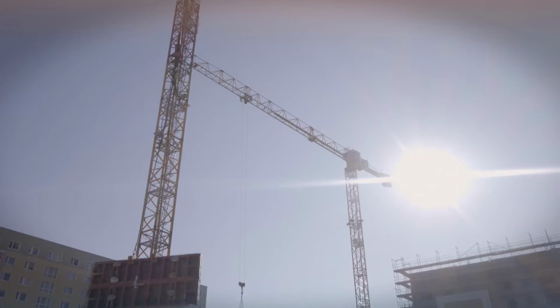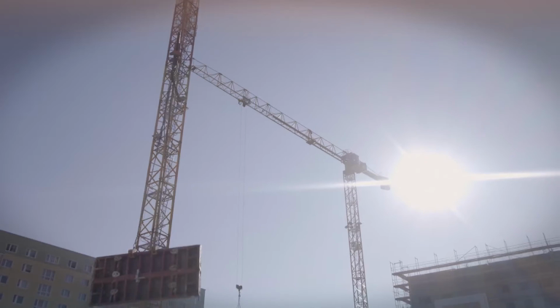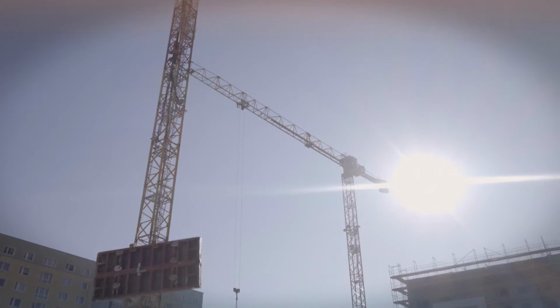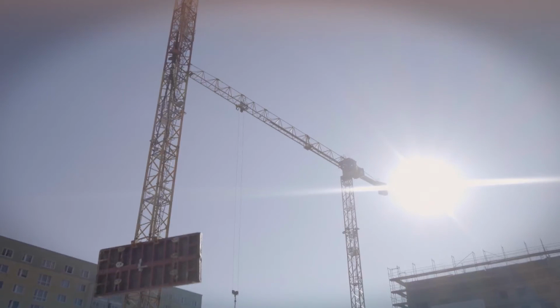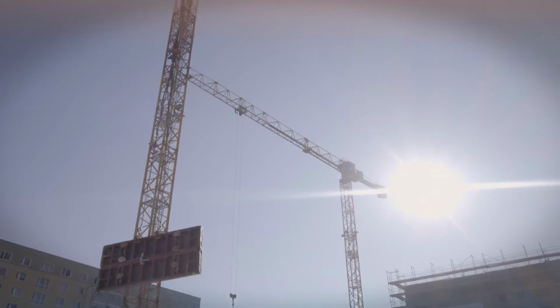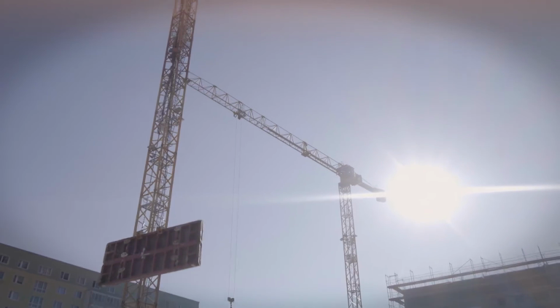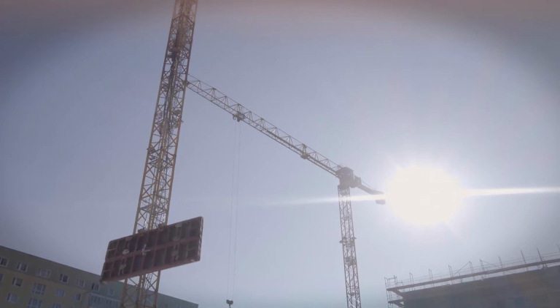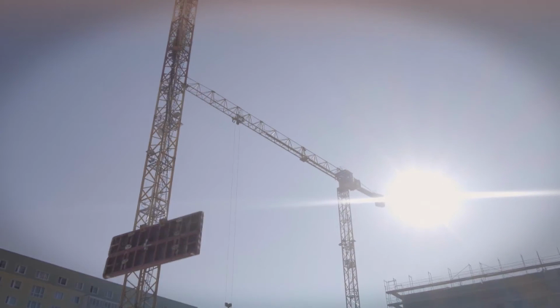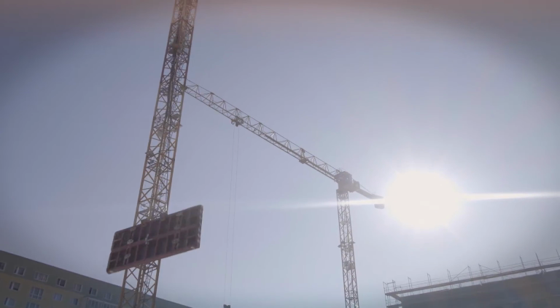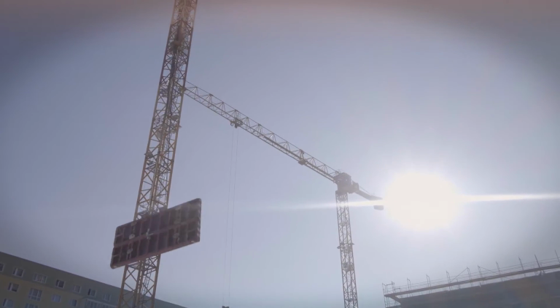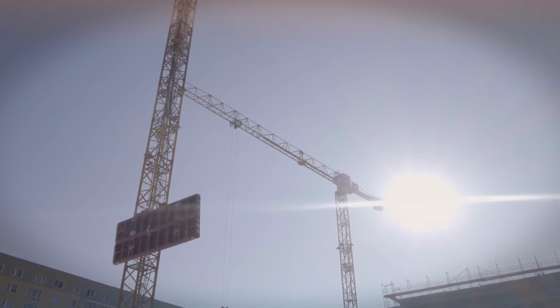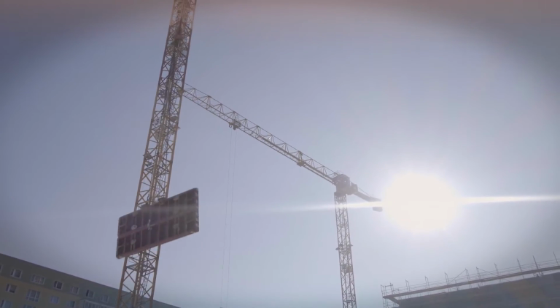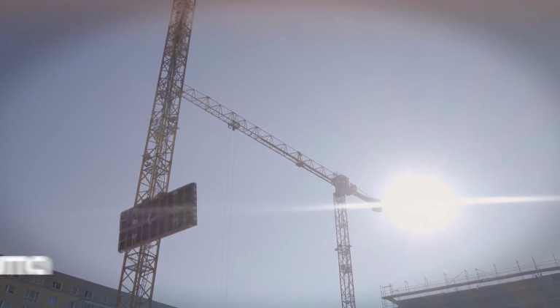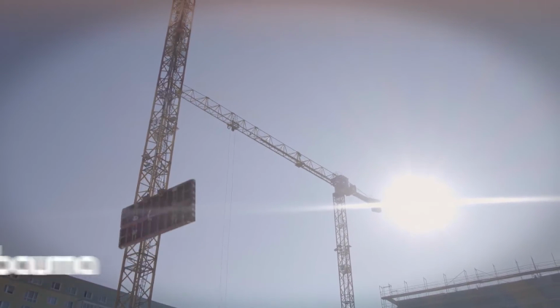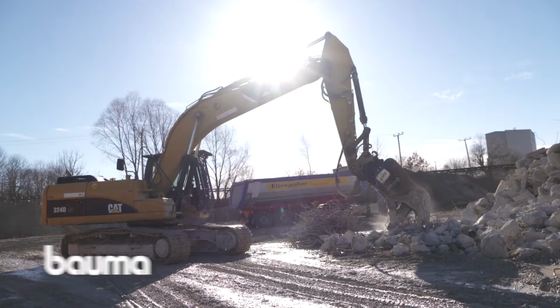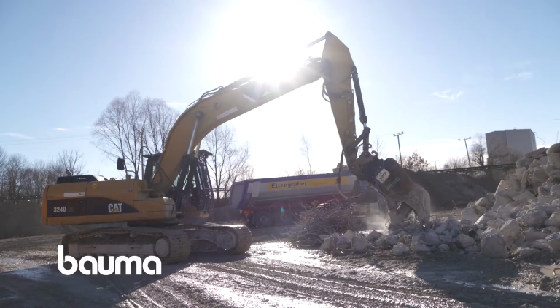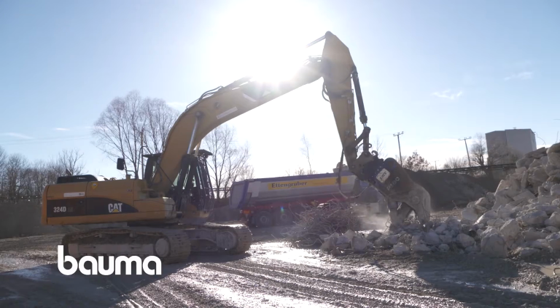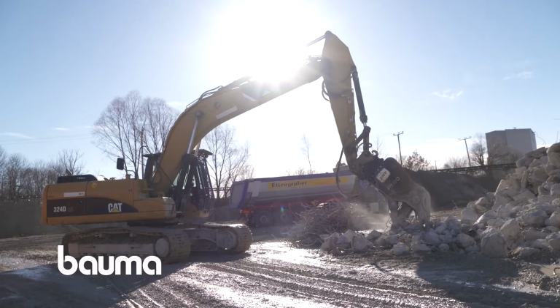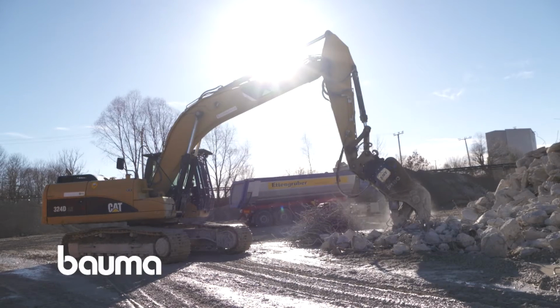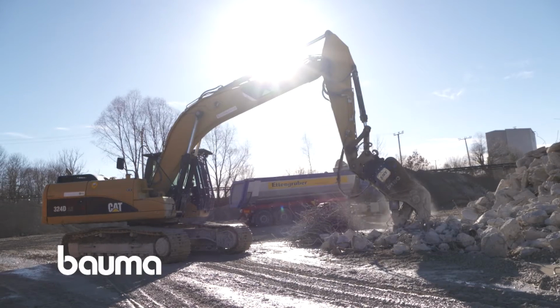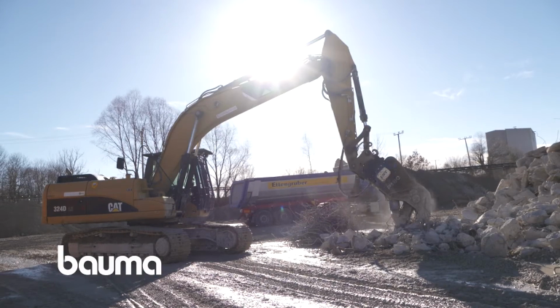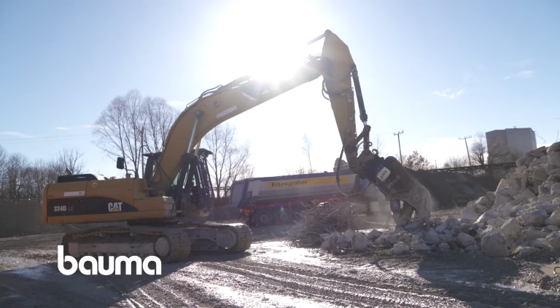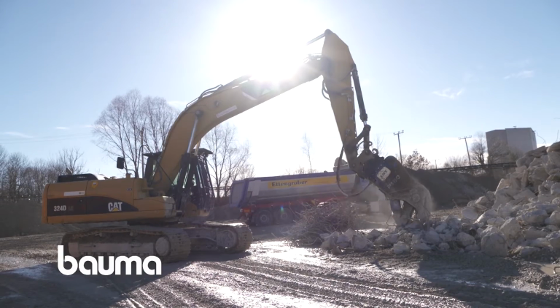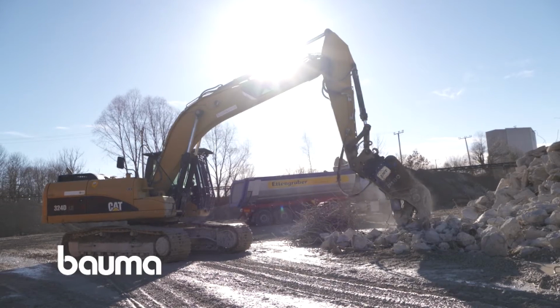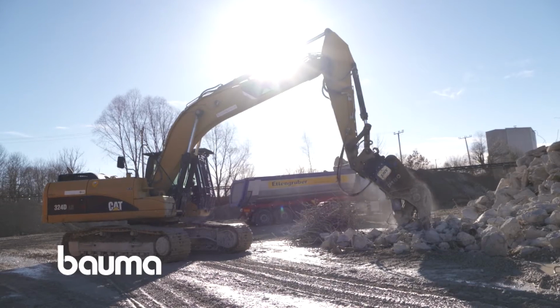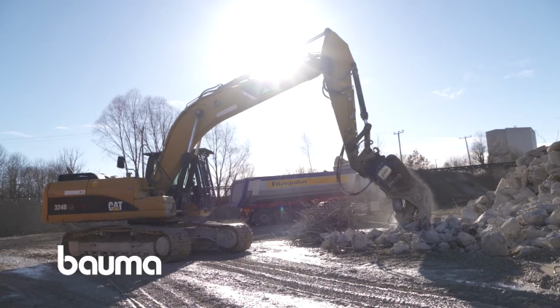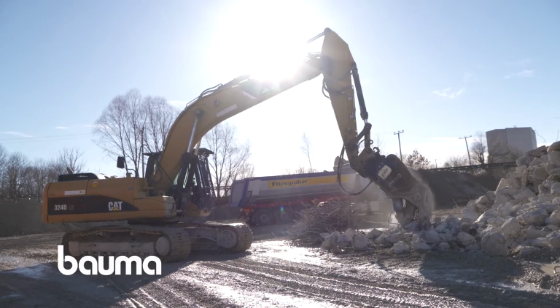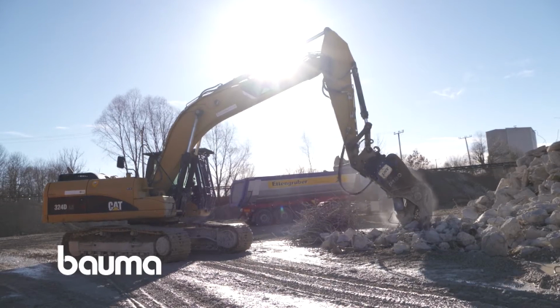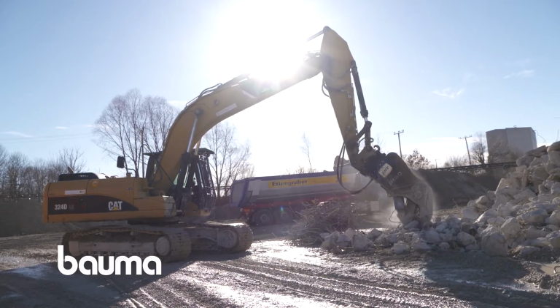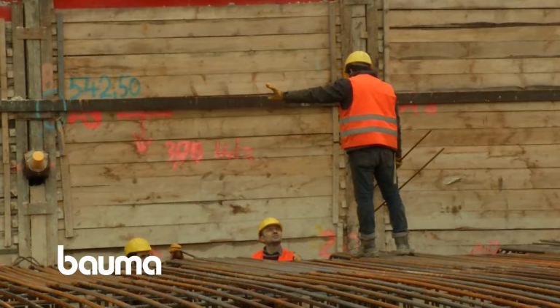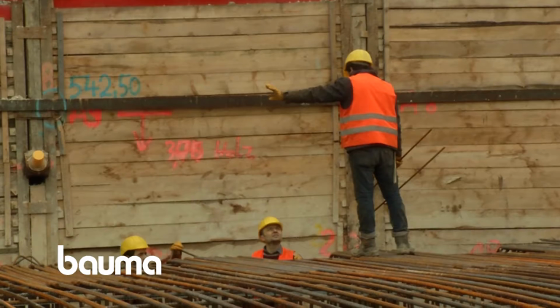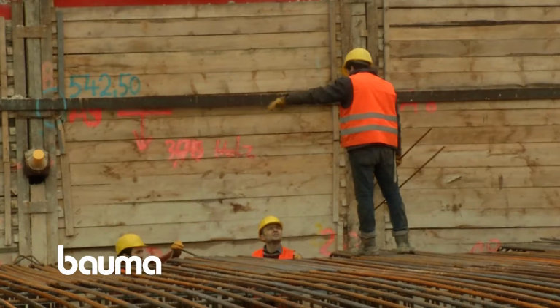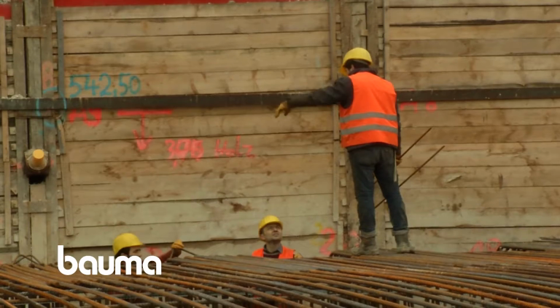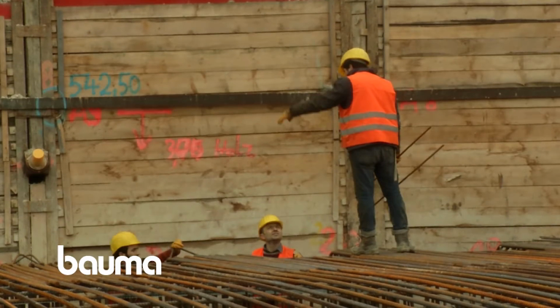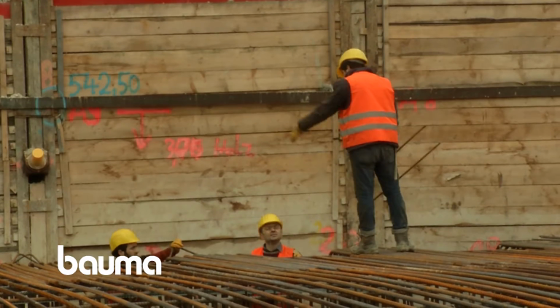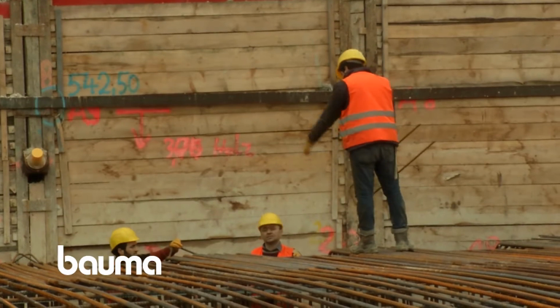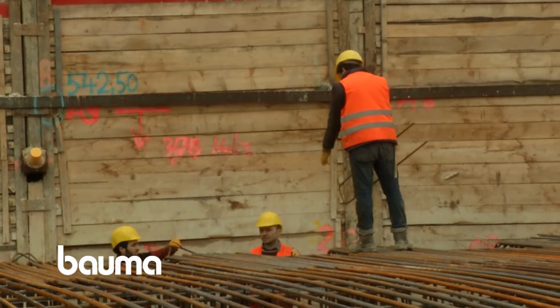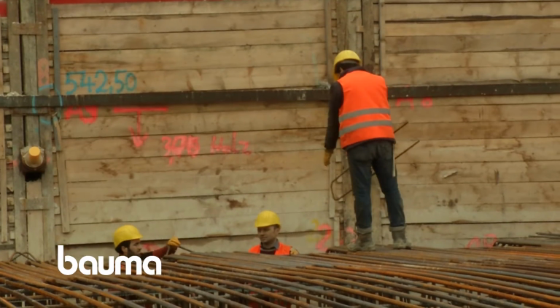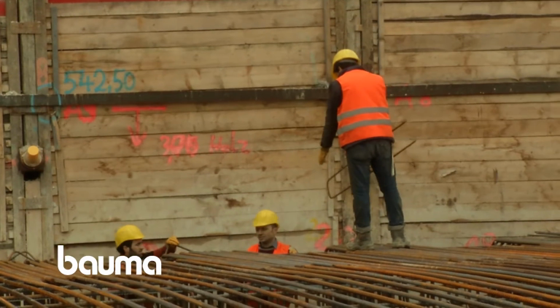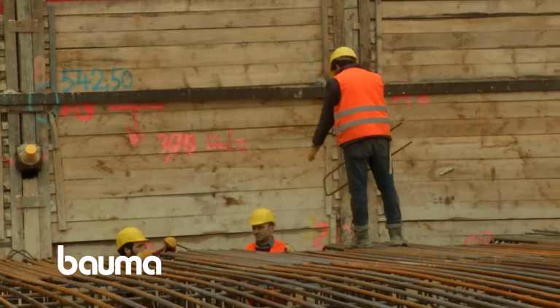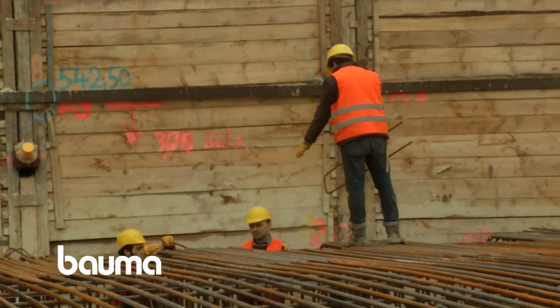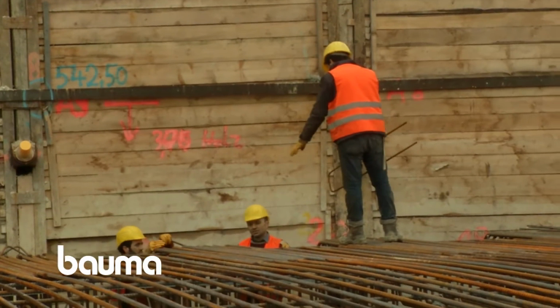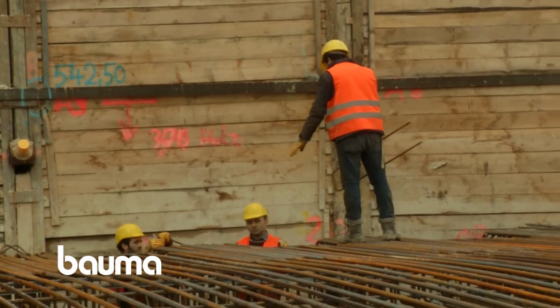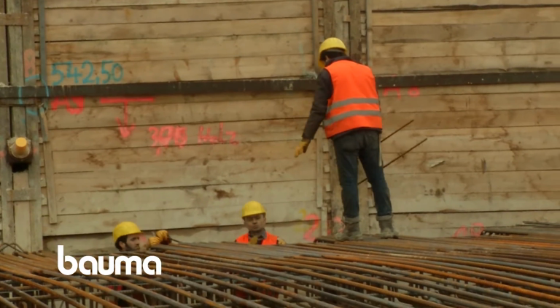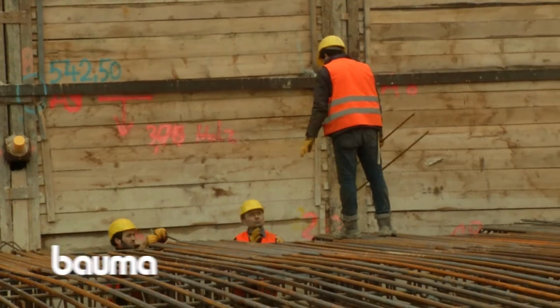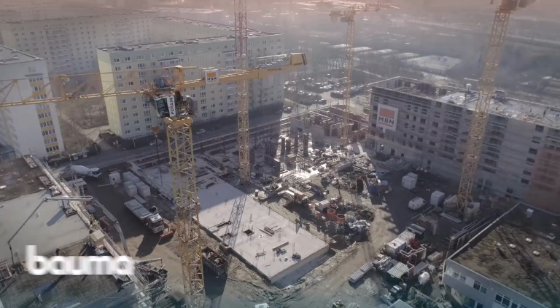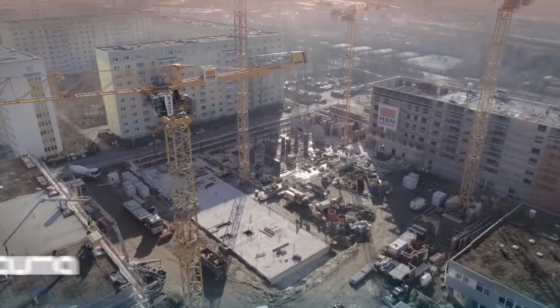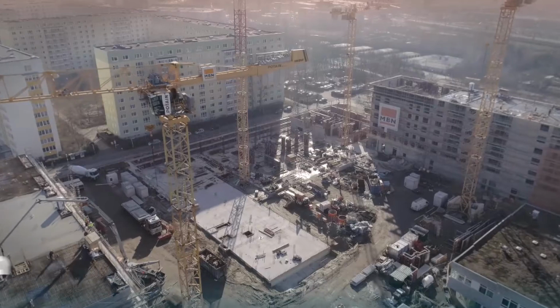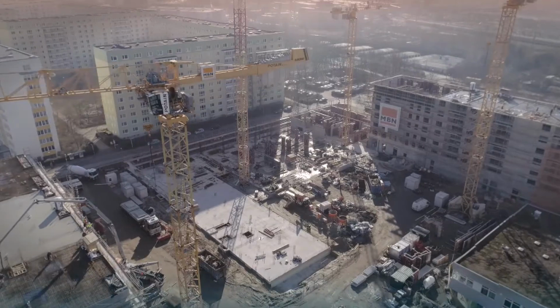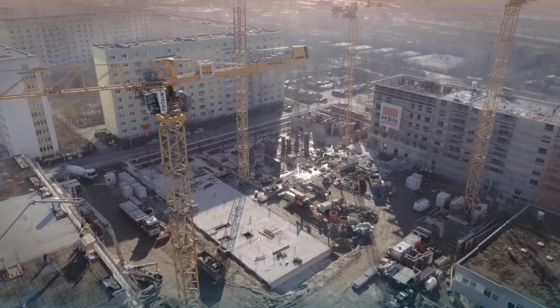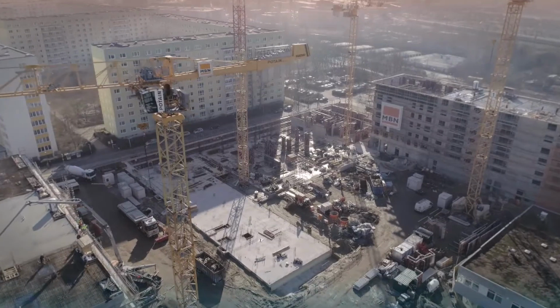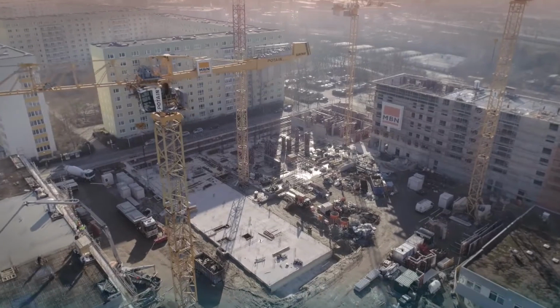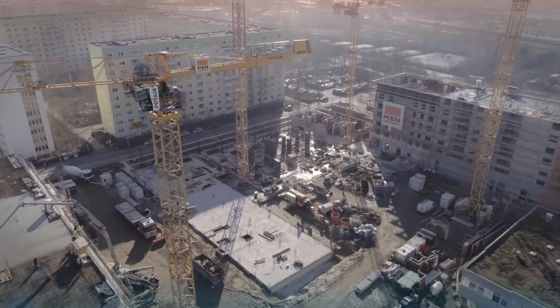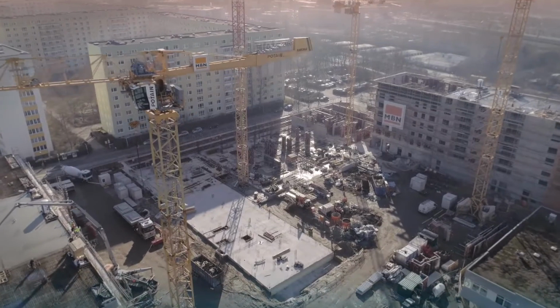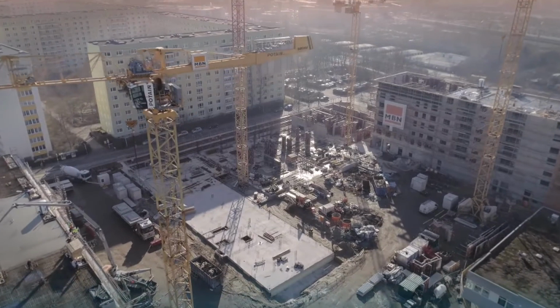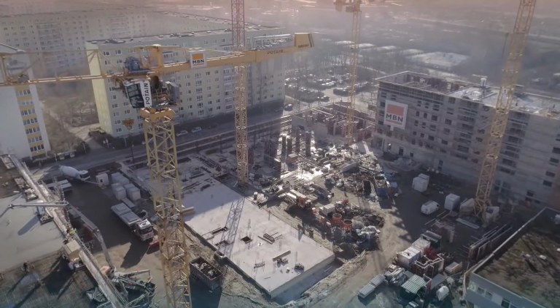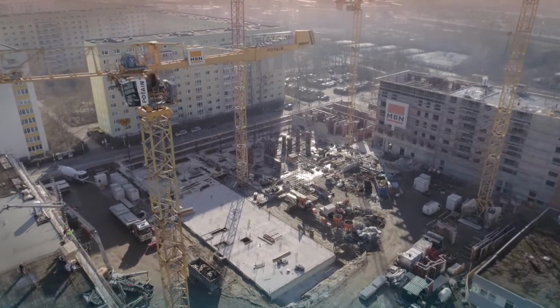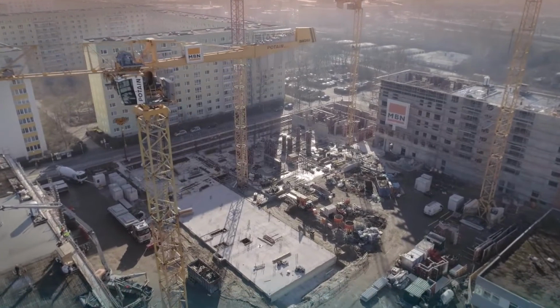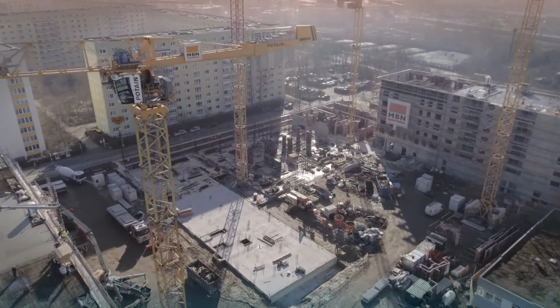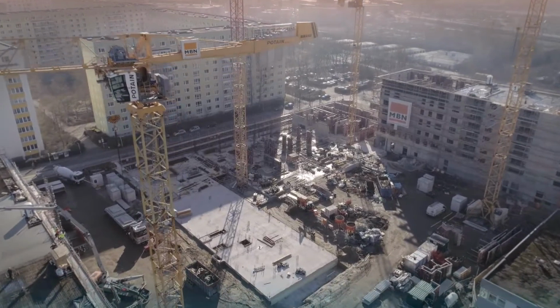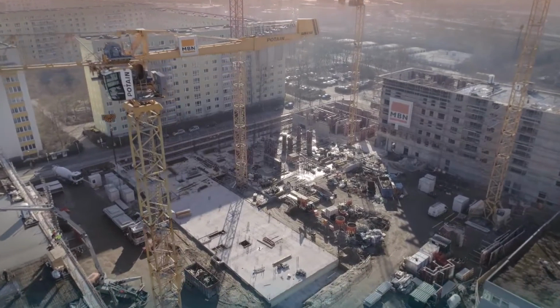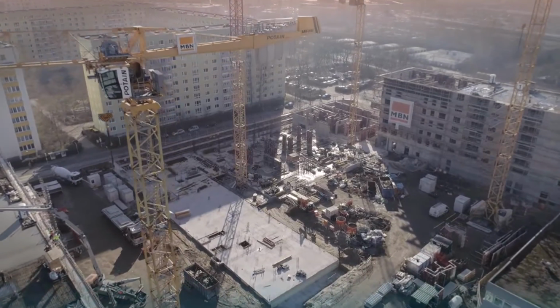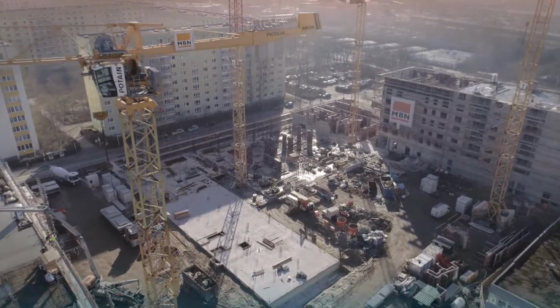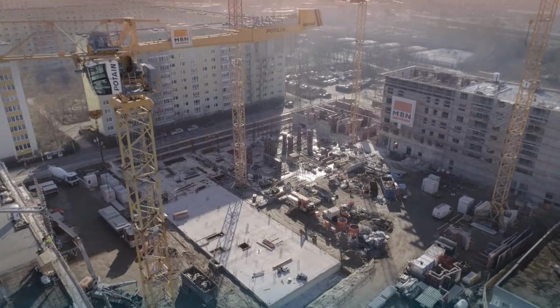The progressive digitalization on construction sites is causing a structural change on a small as well as on a large scale.